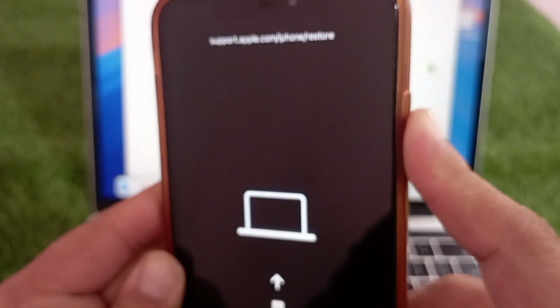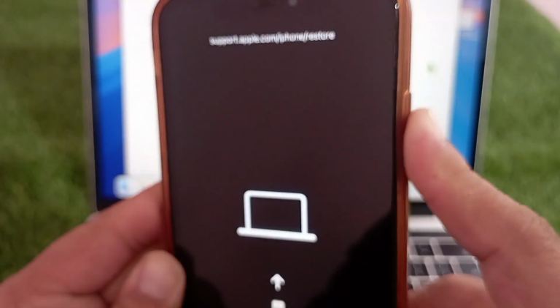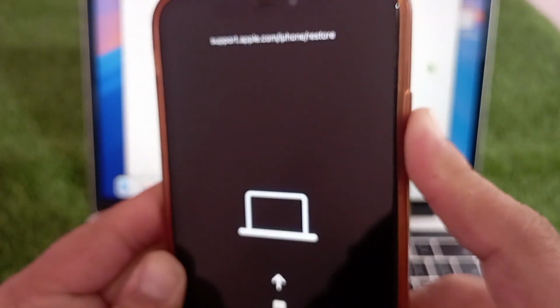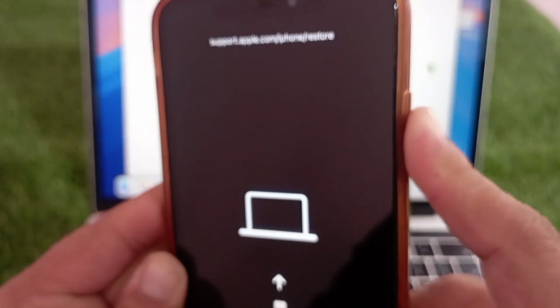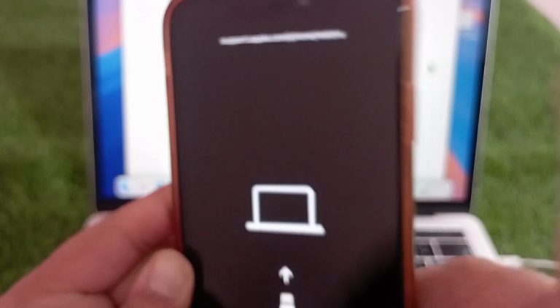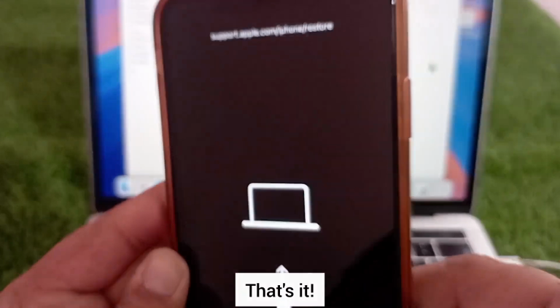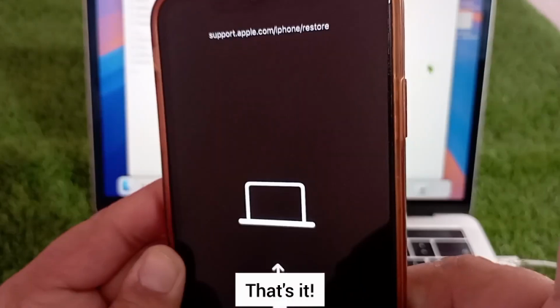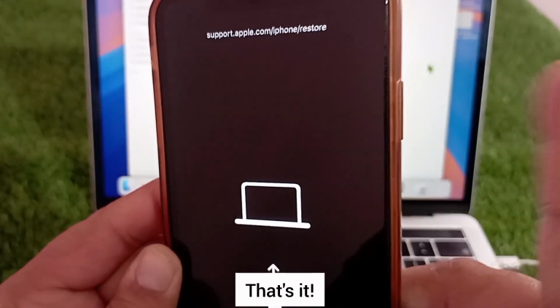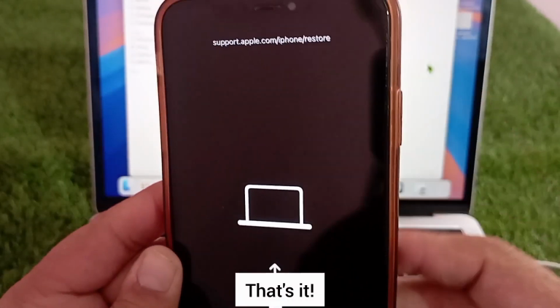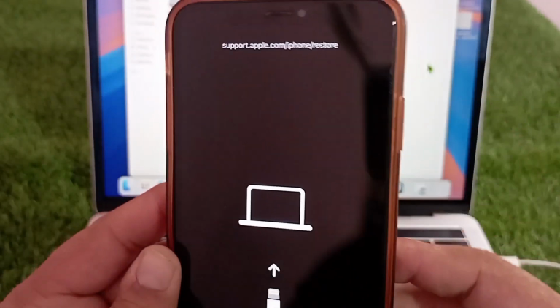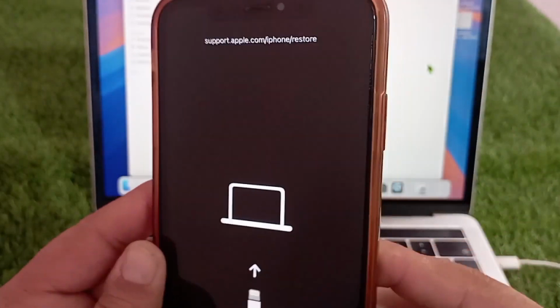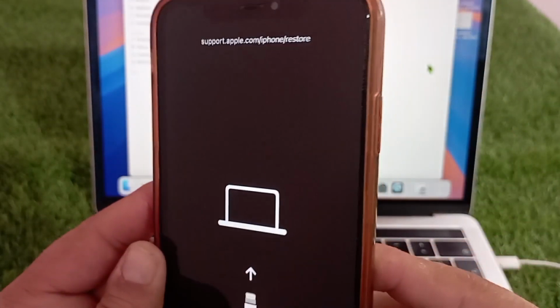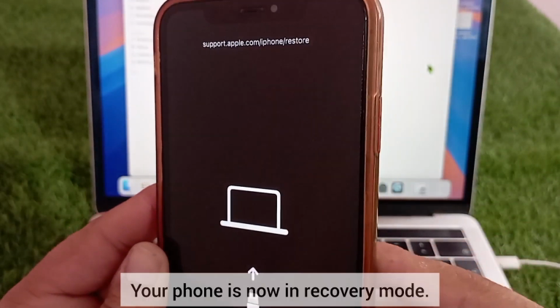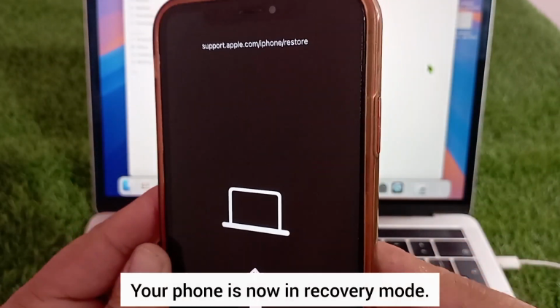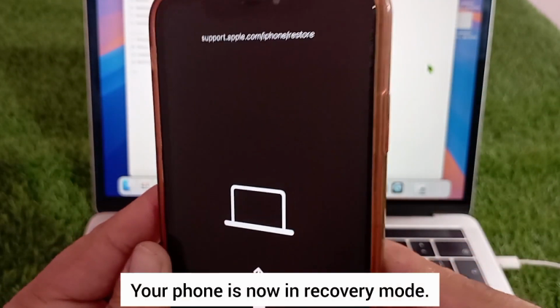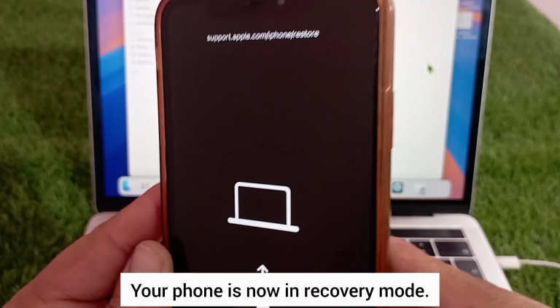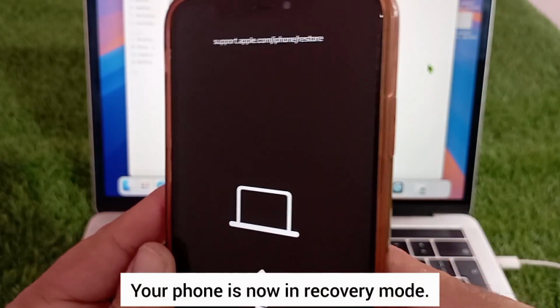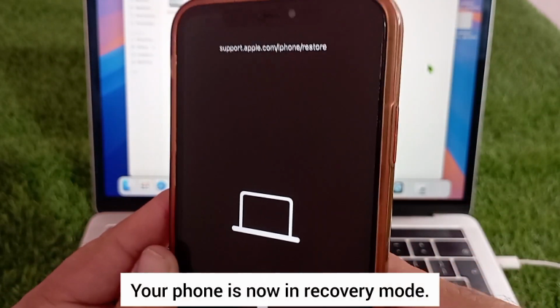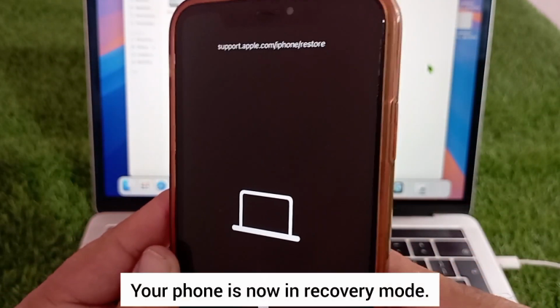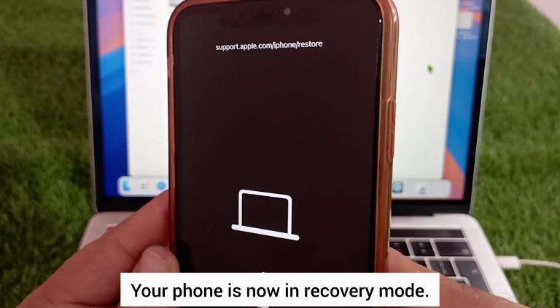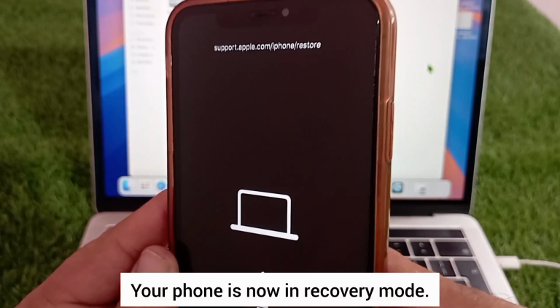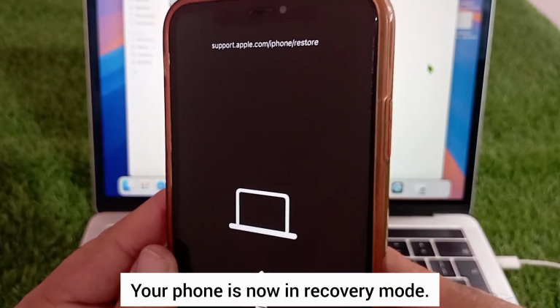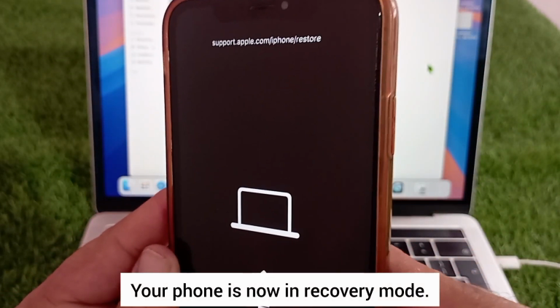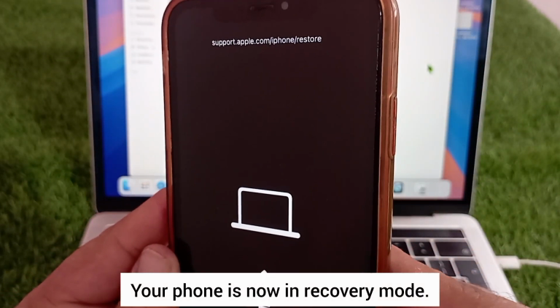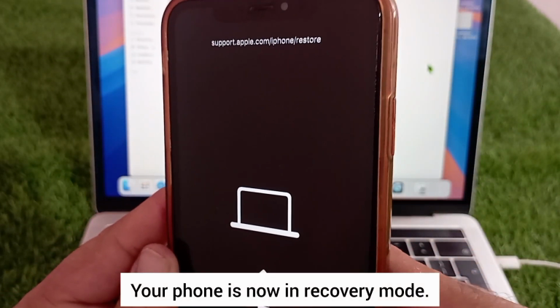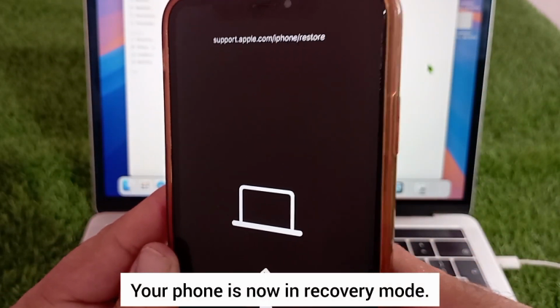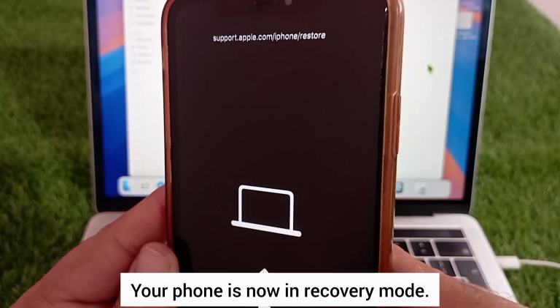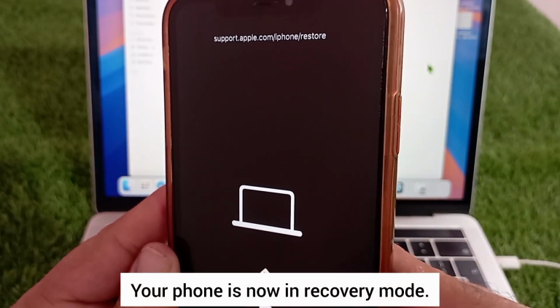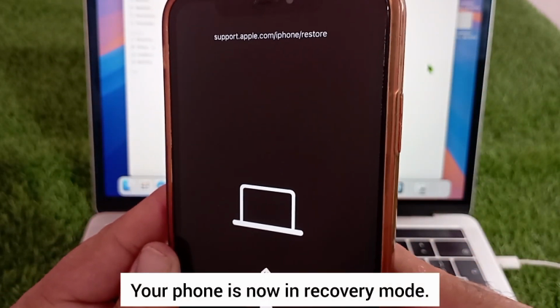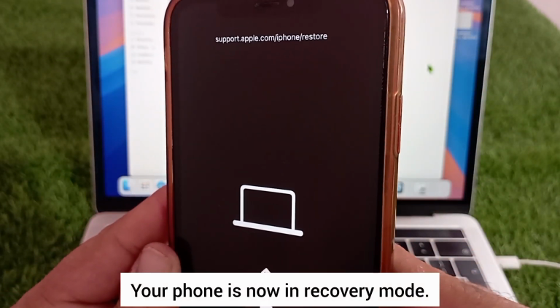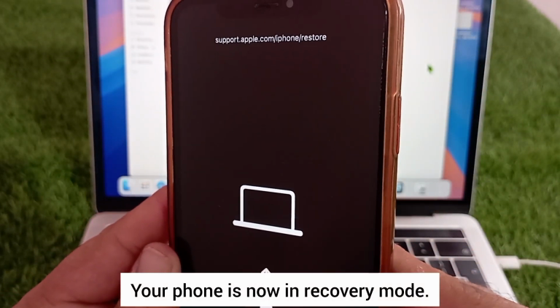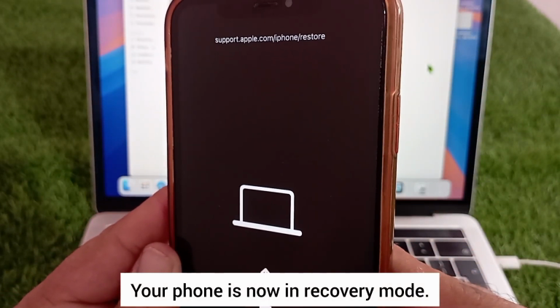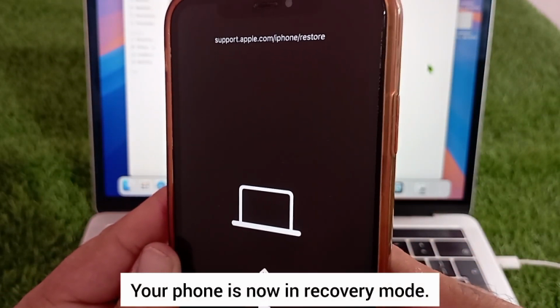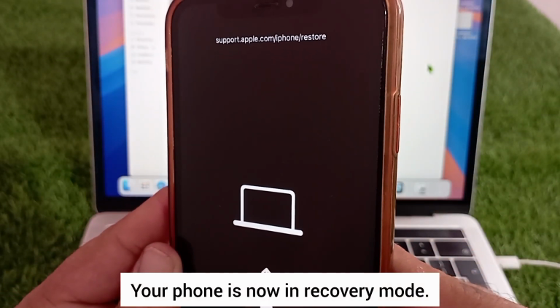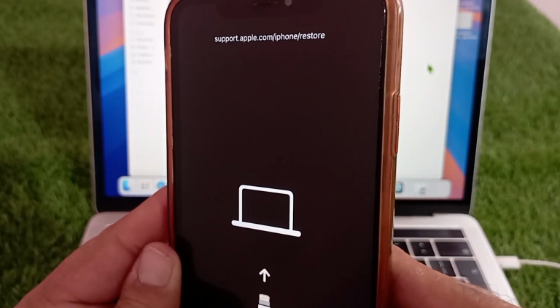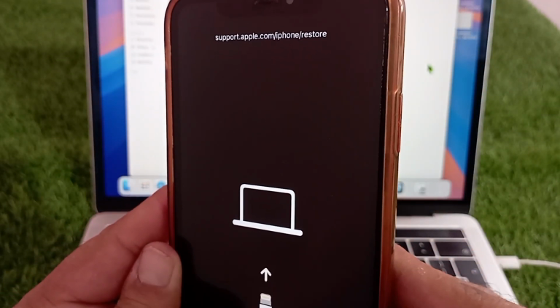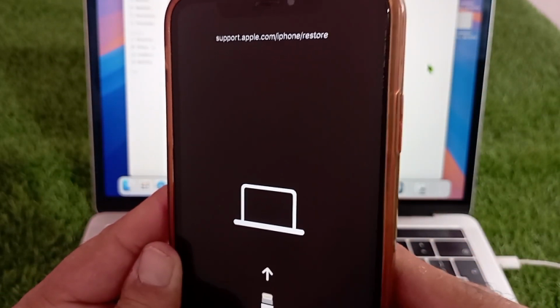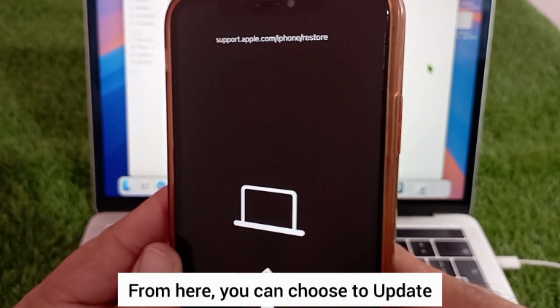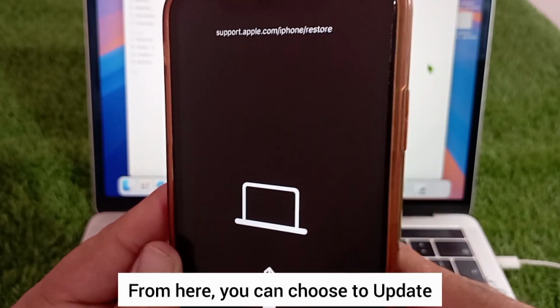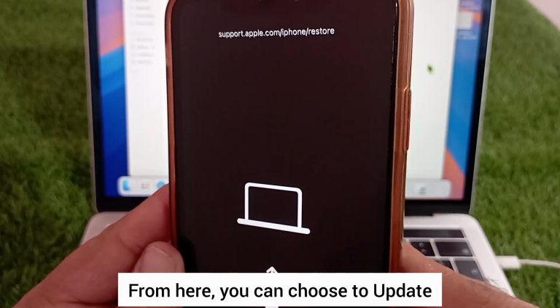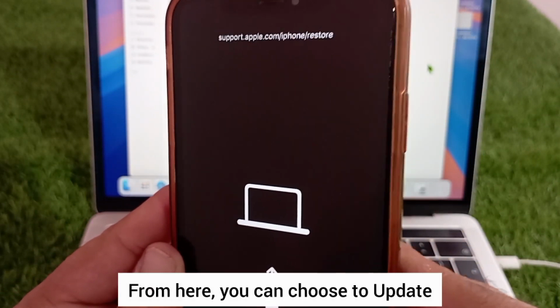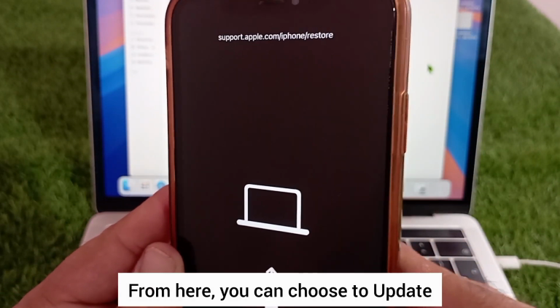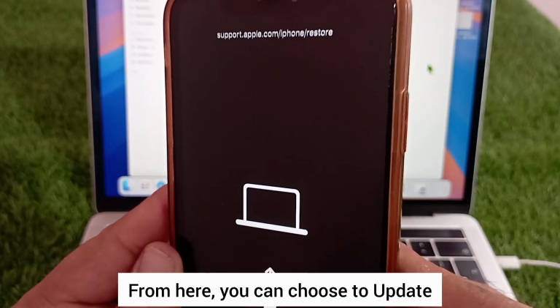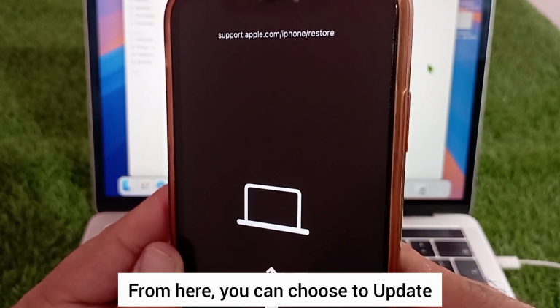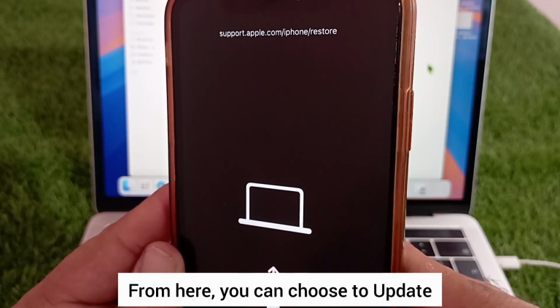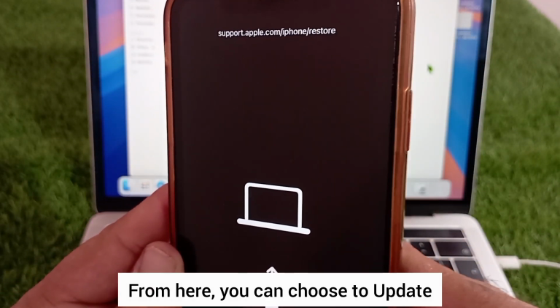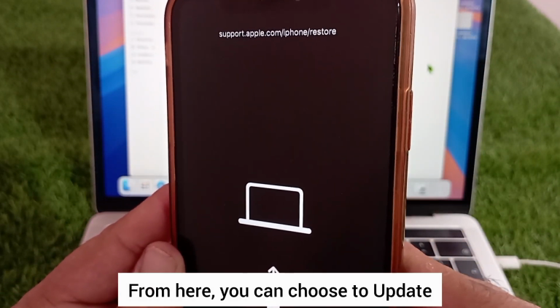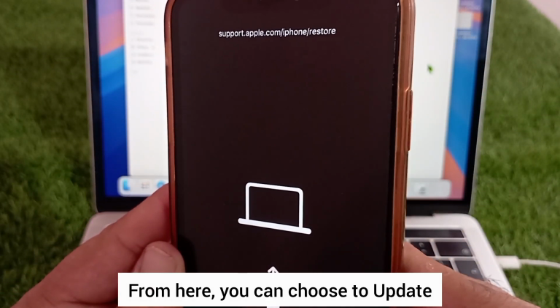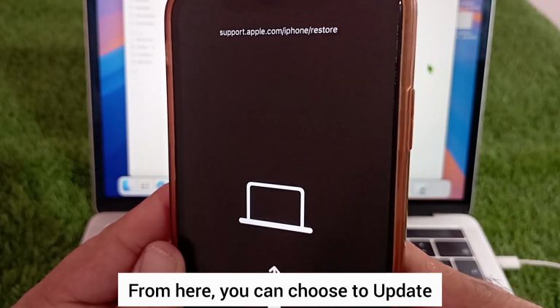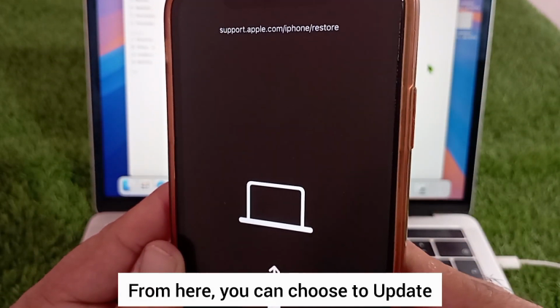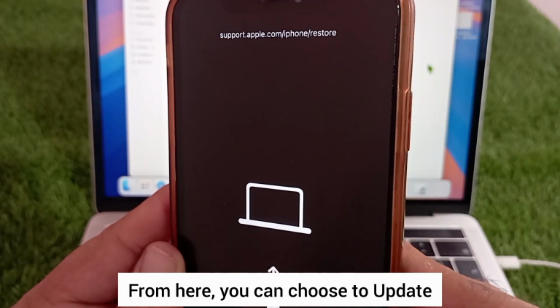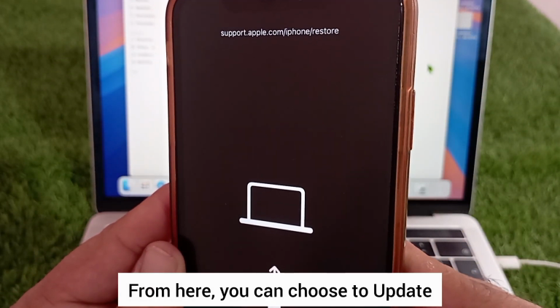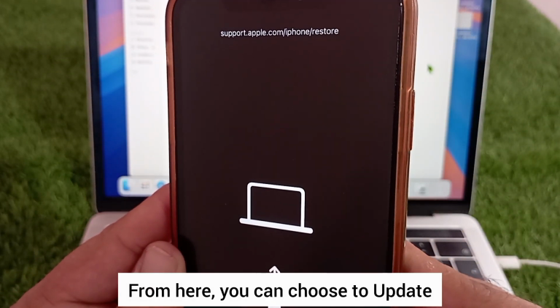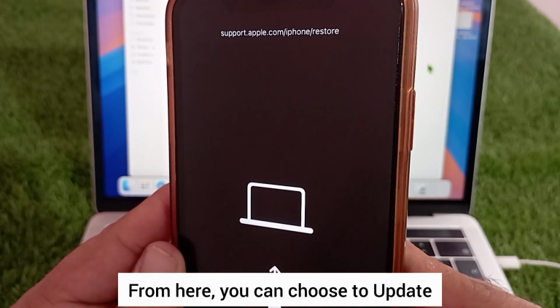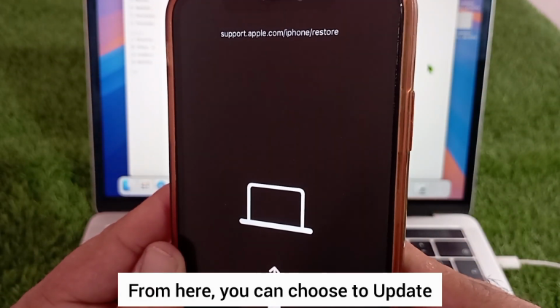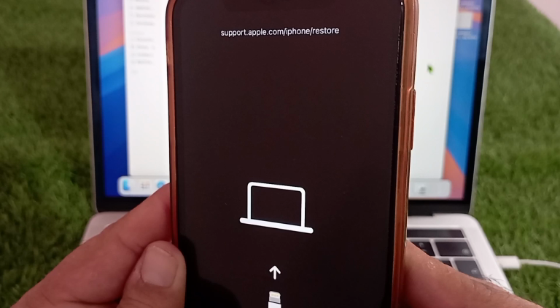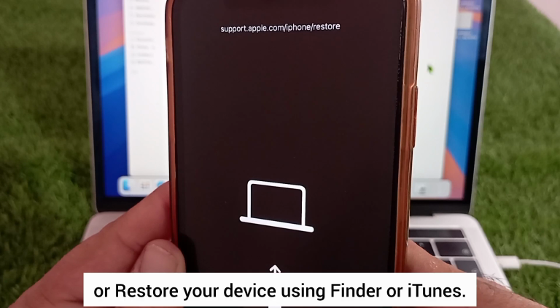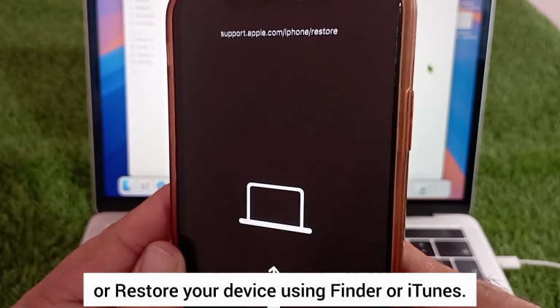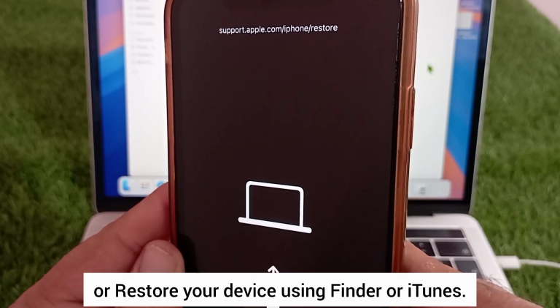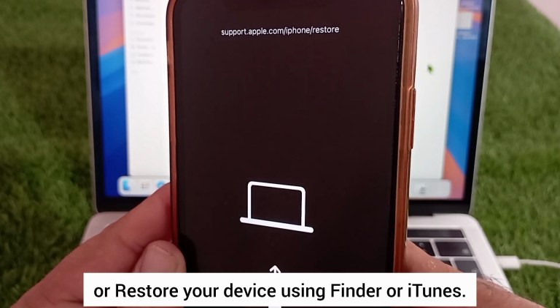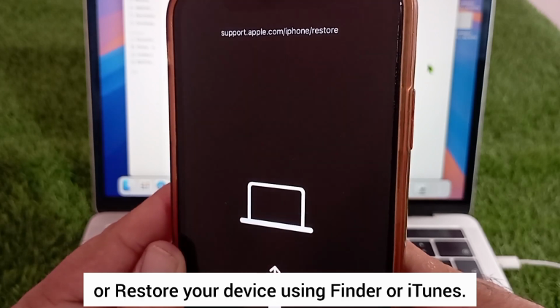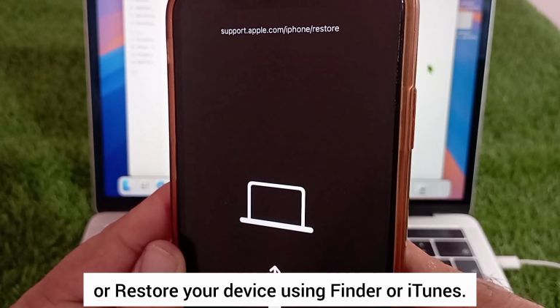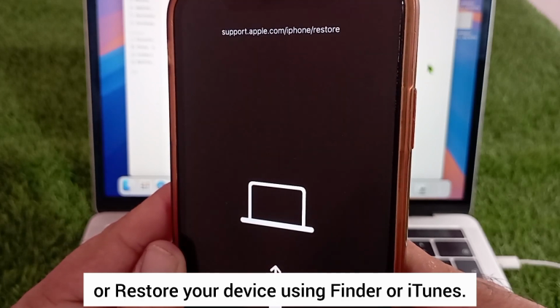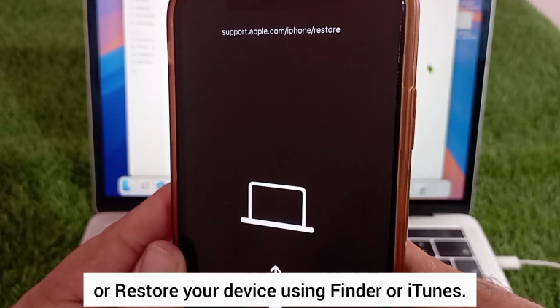That's it — your phone is now in recovery mode. From here you can choose to update or restore your device using Finder or iTunes.